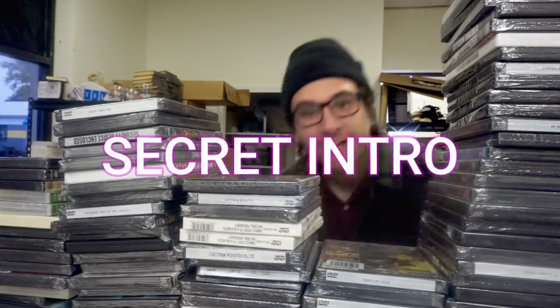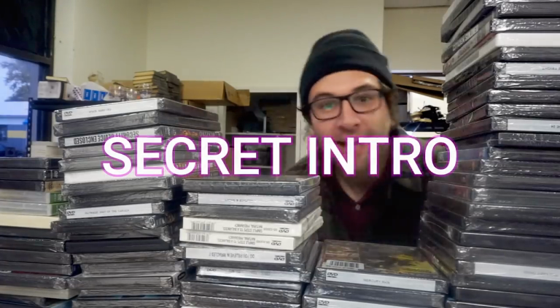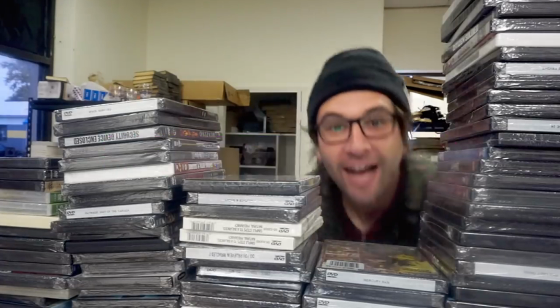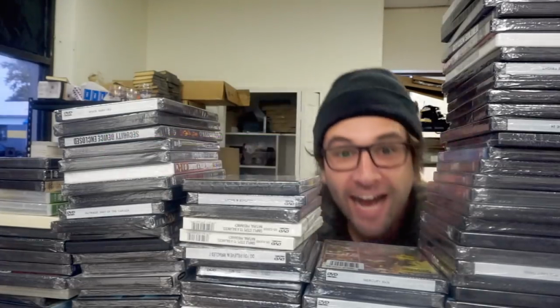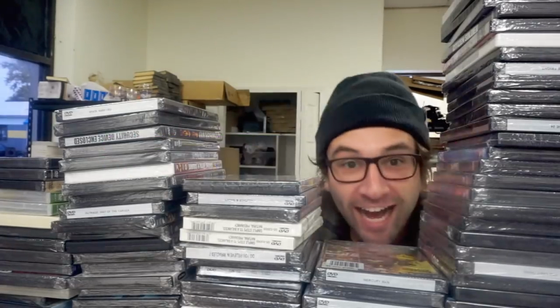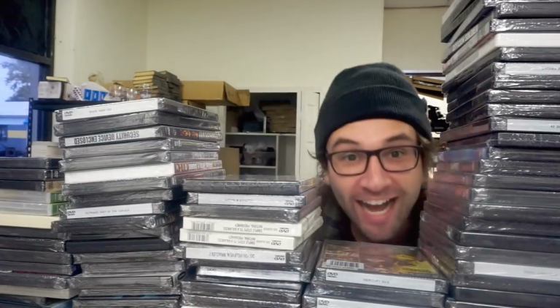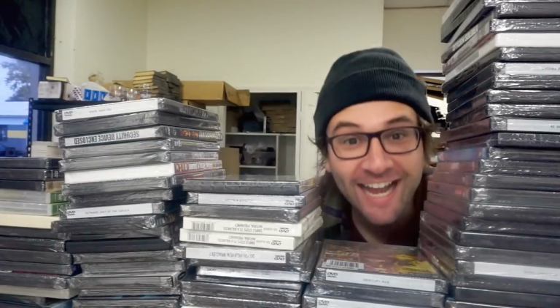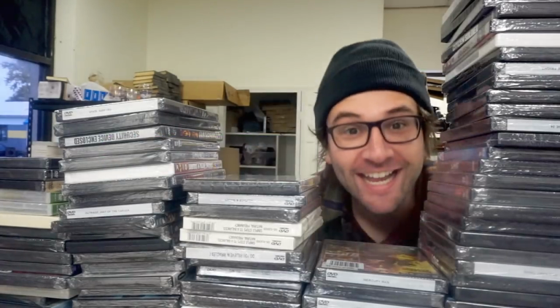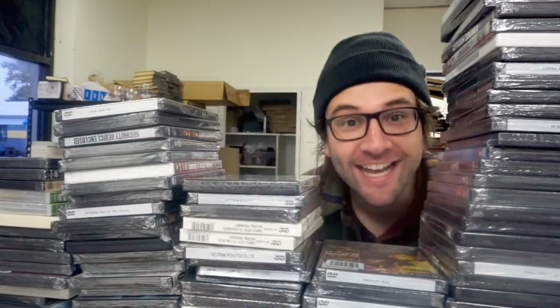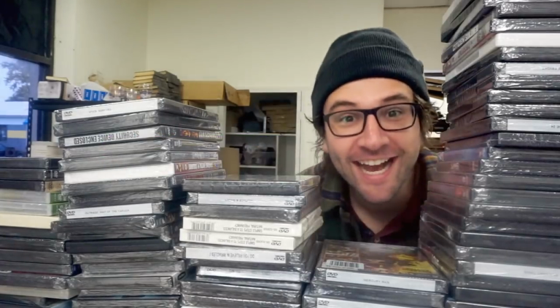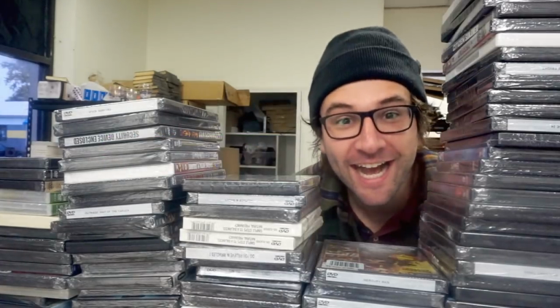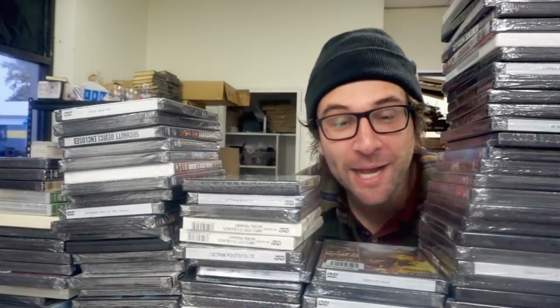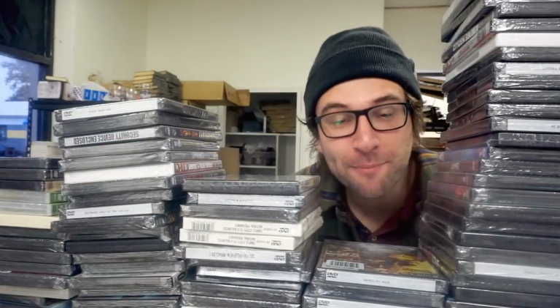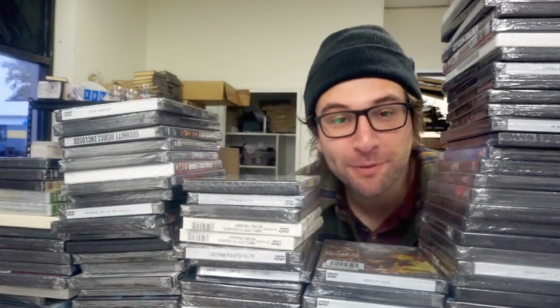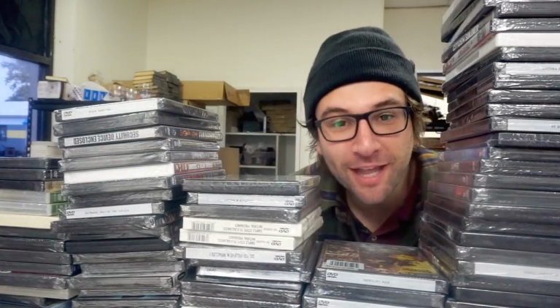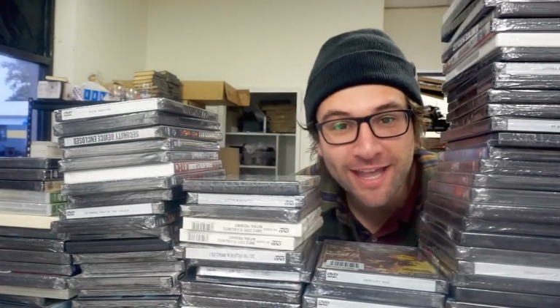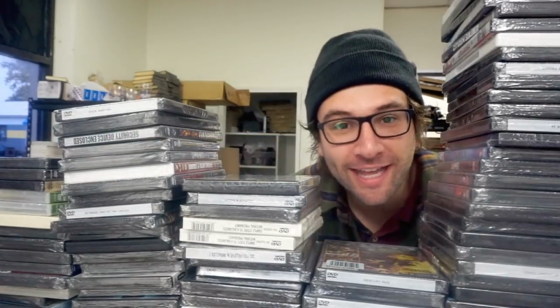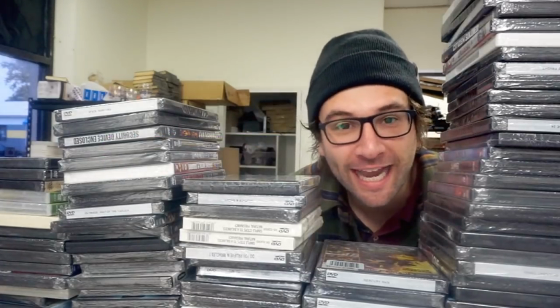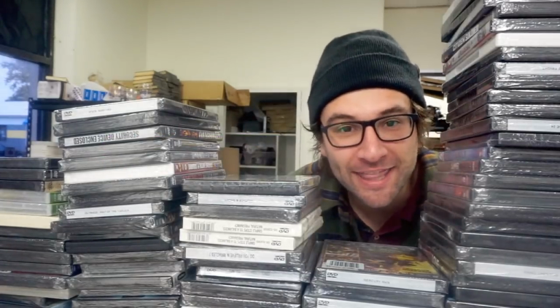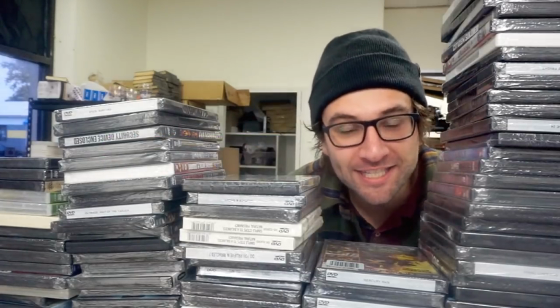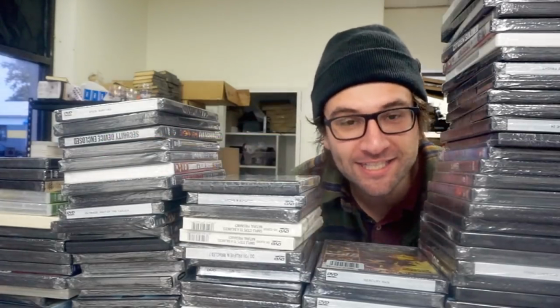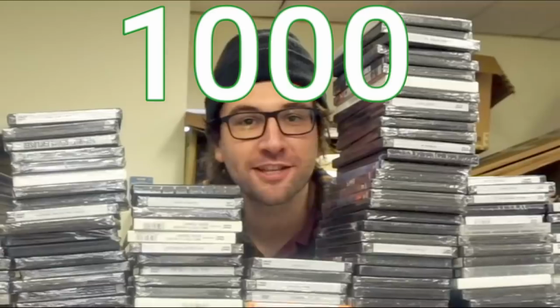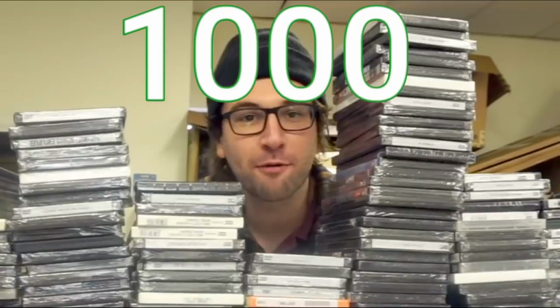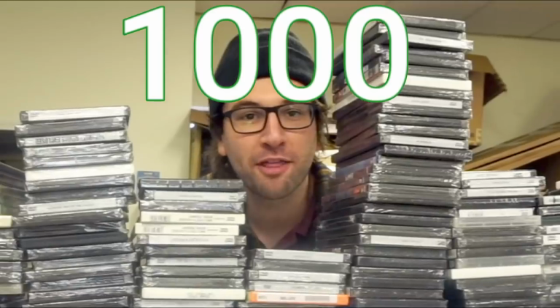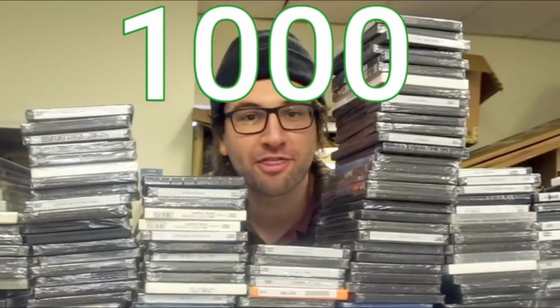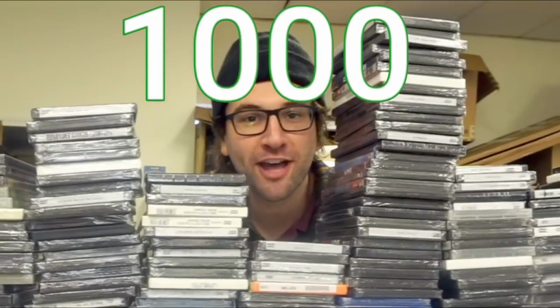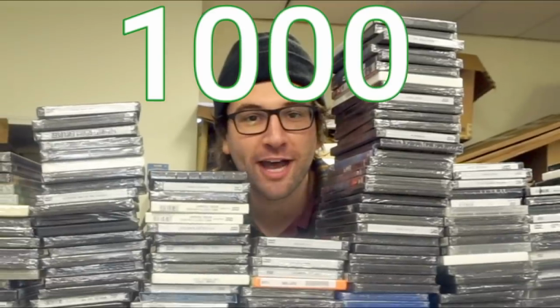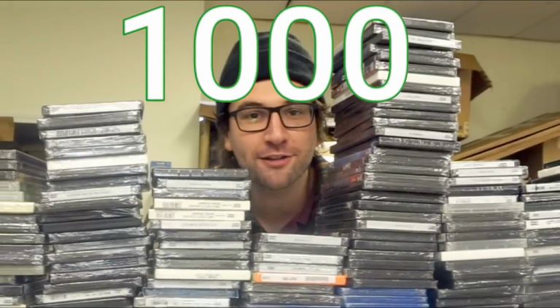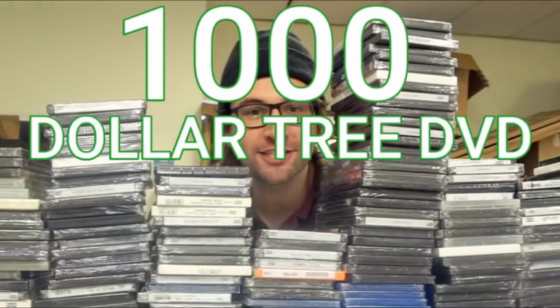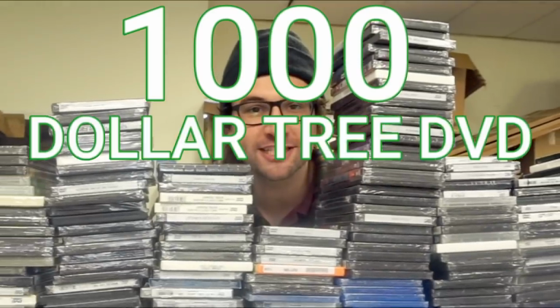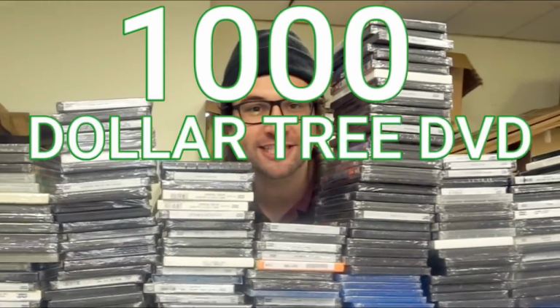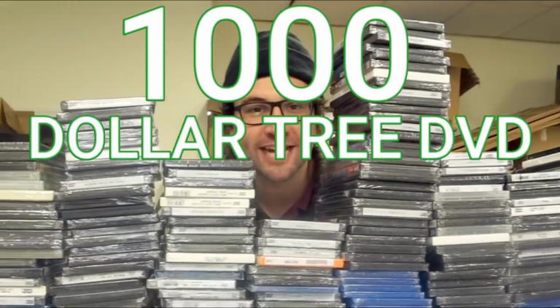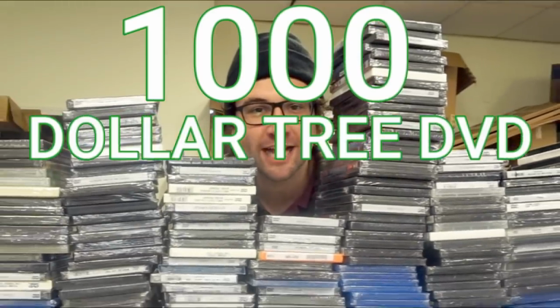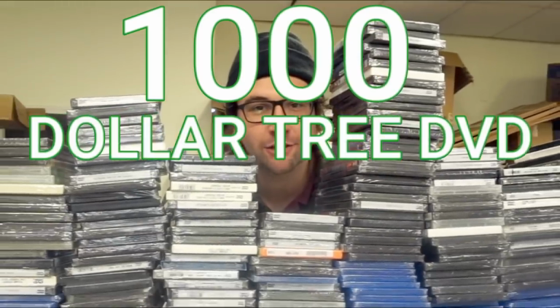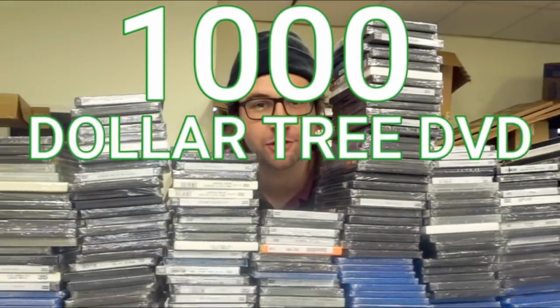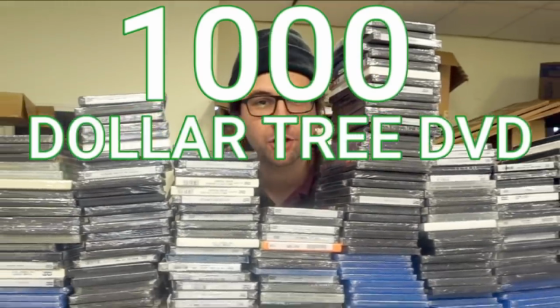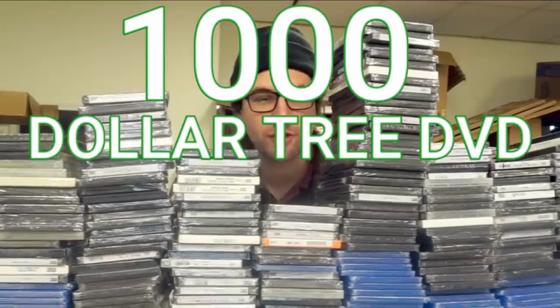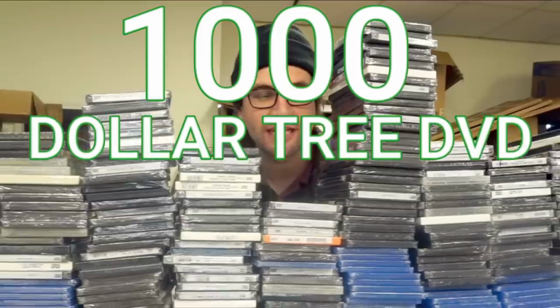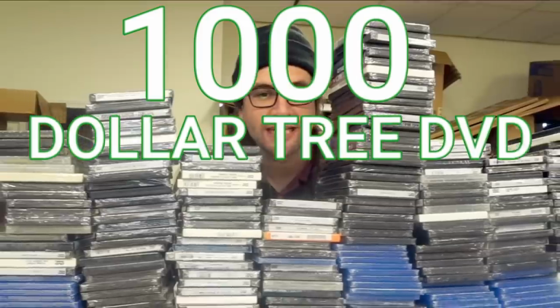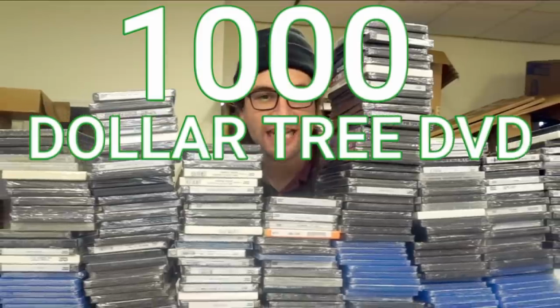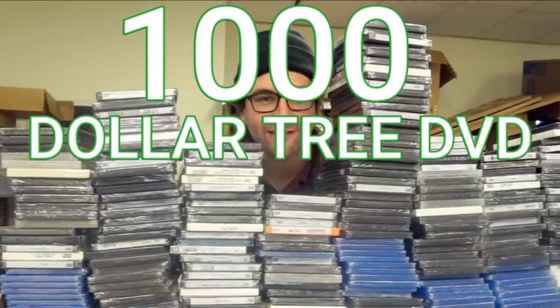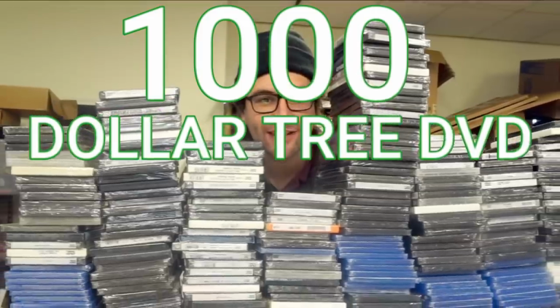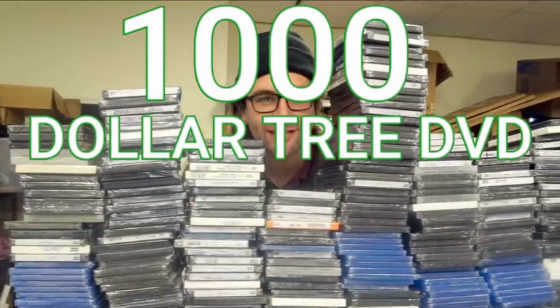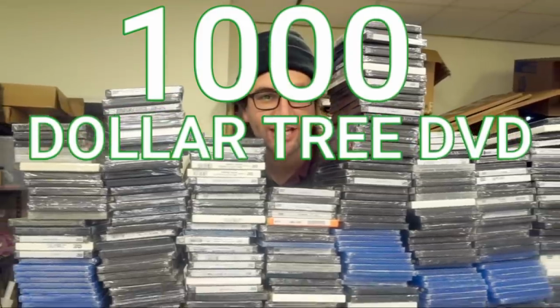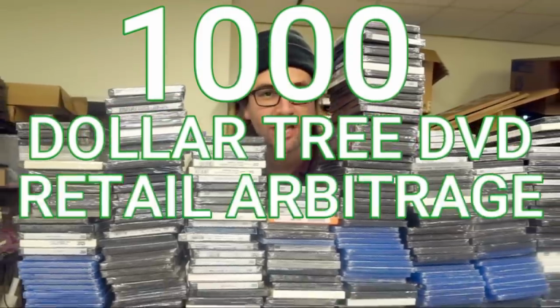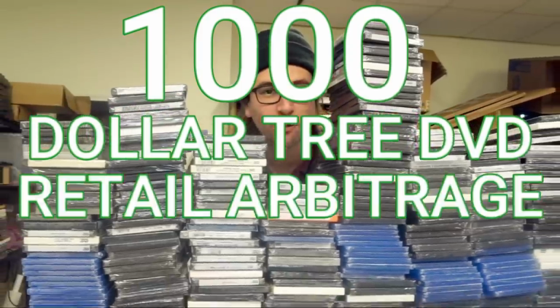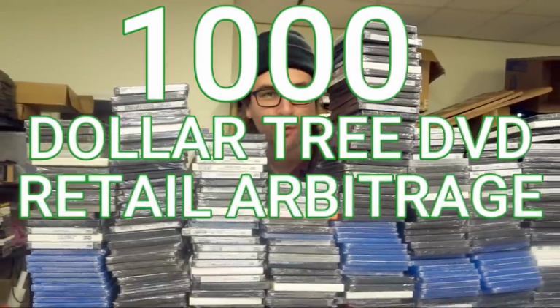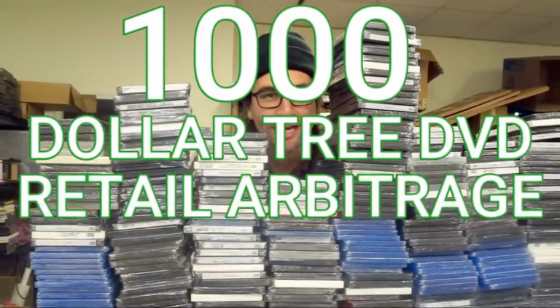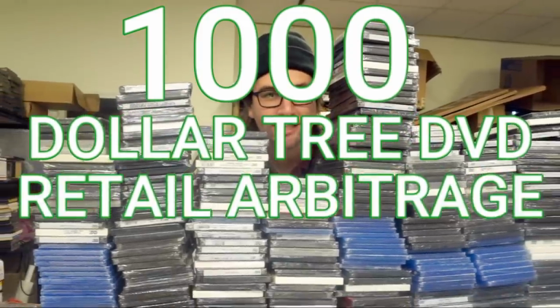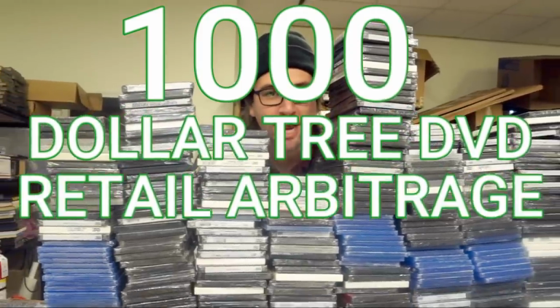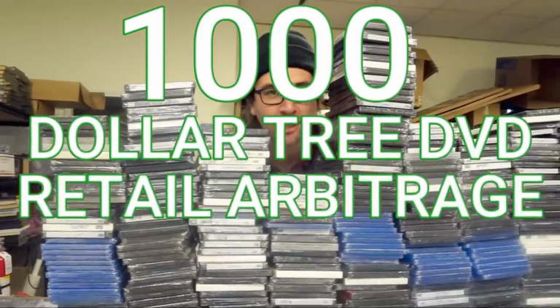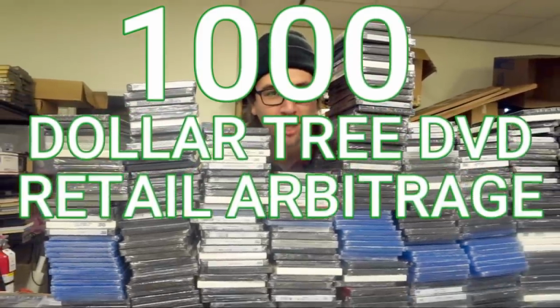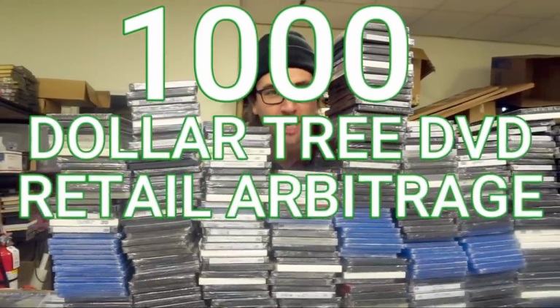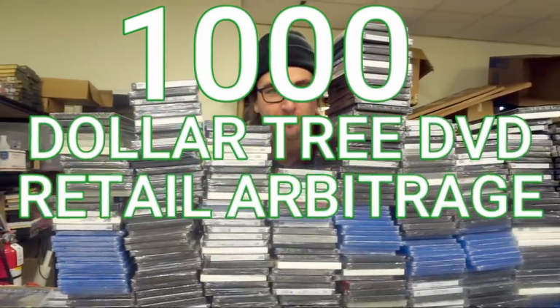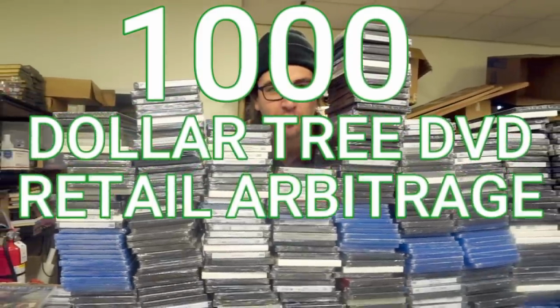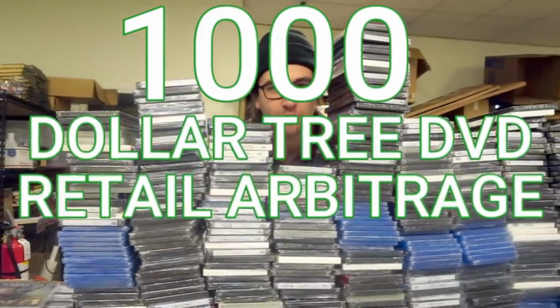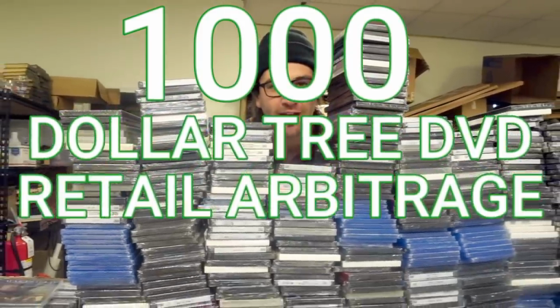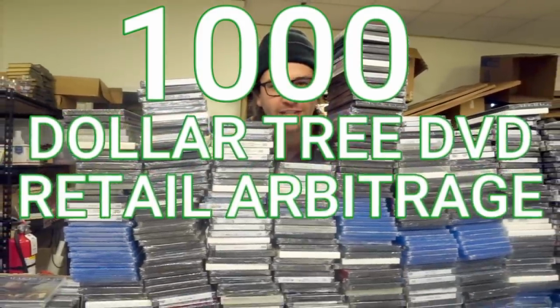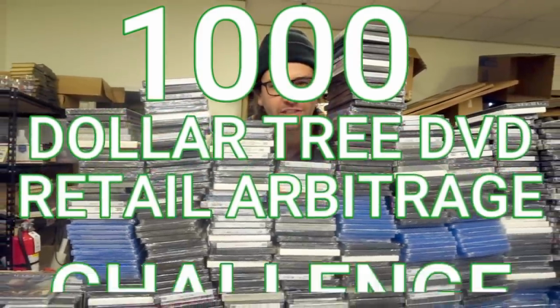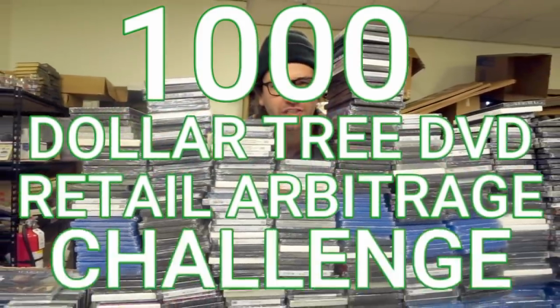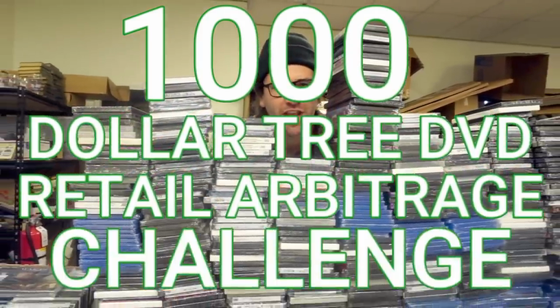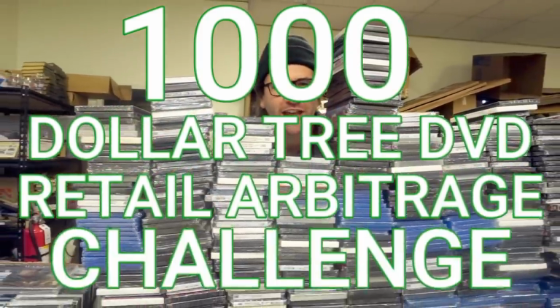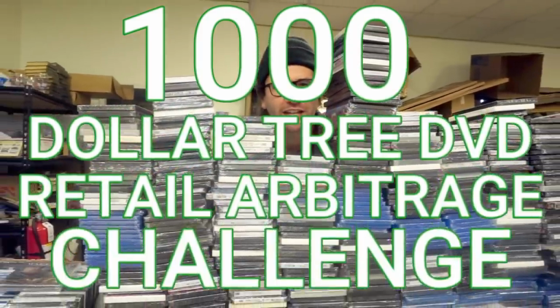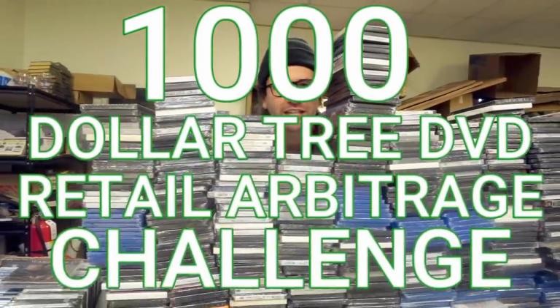Hi, I'm Blake, and this is the $1,000 Dollar Tree DVD Retail Arbitrage Challenge.